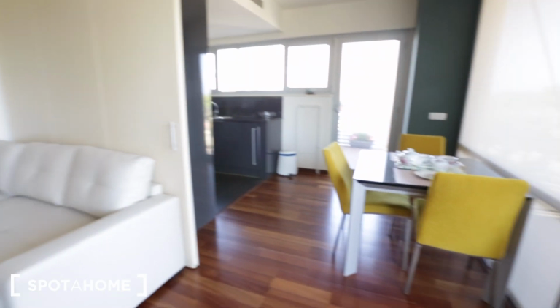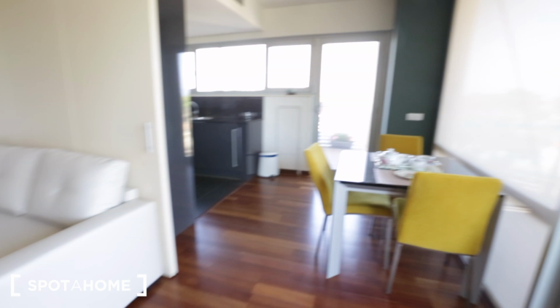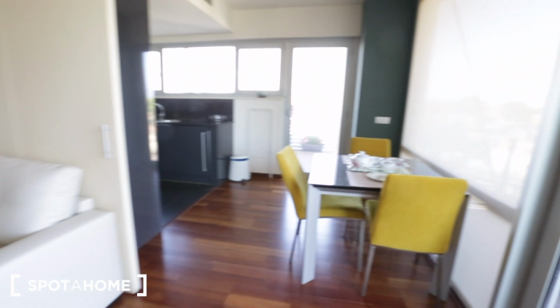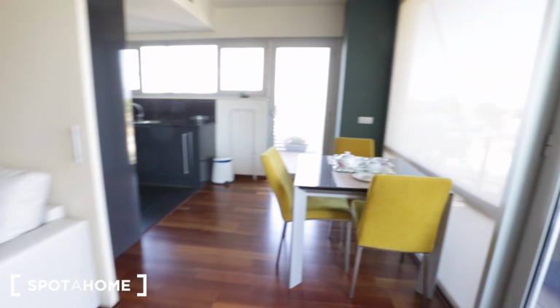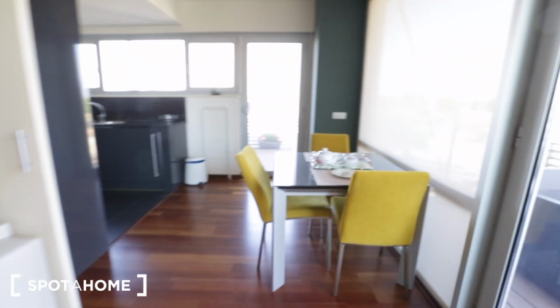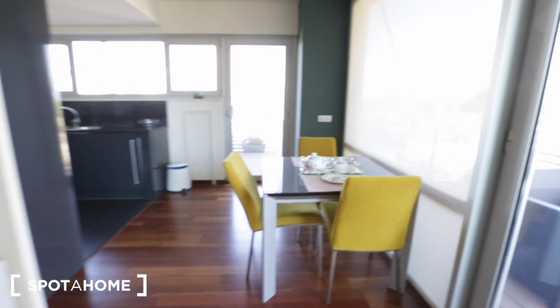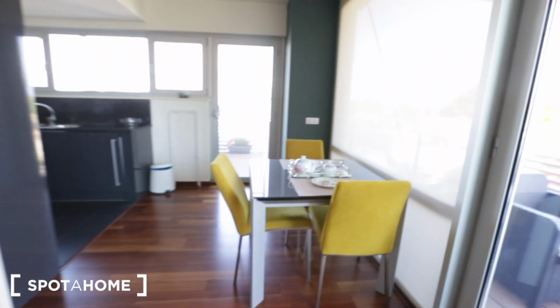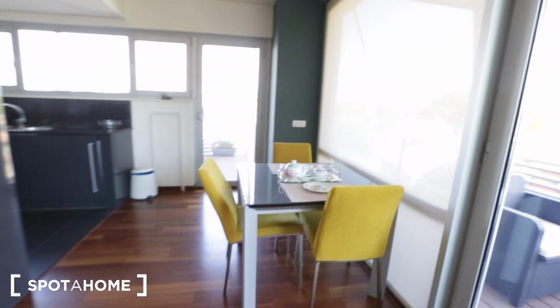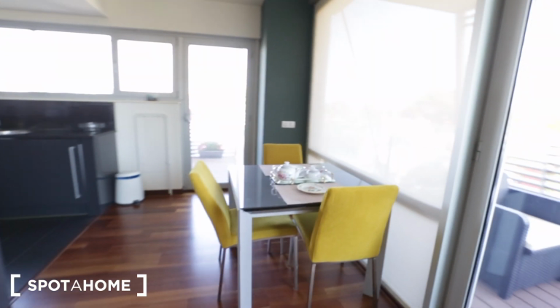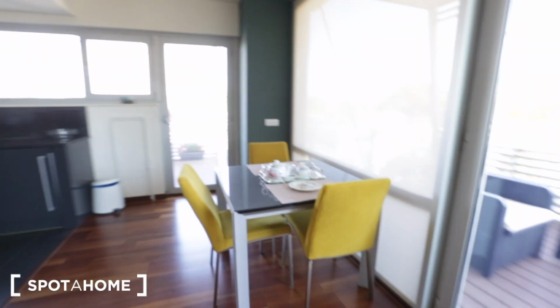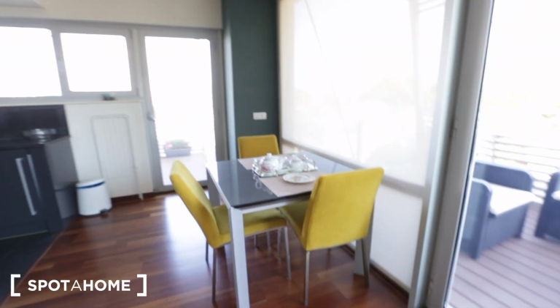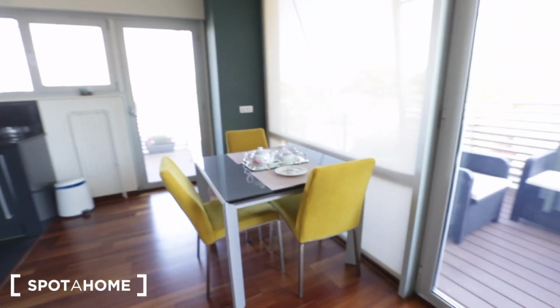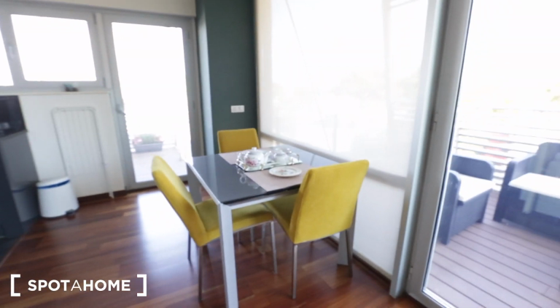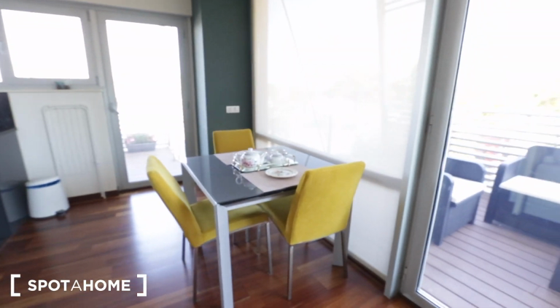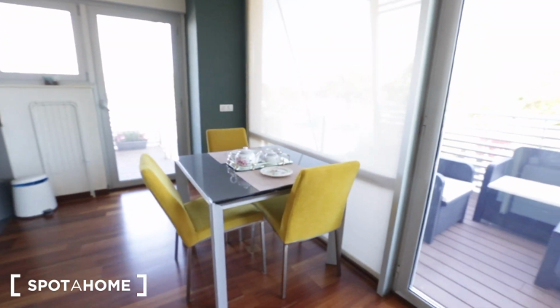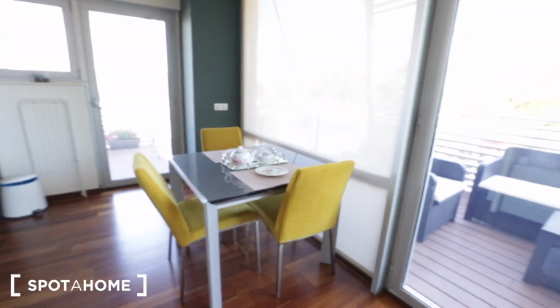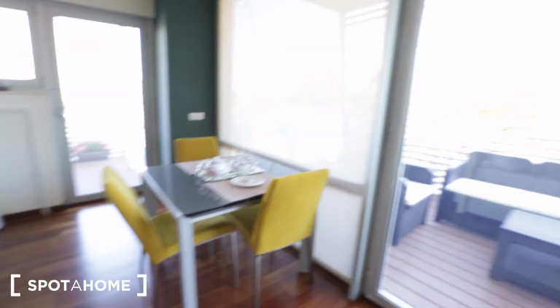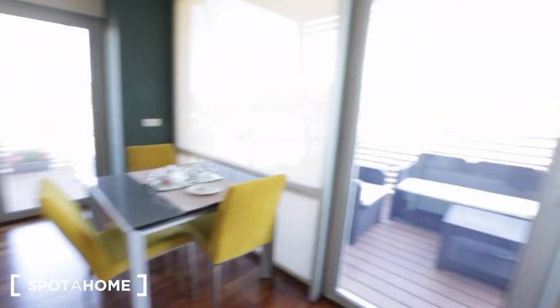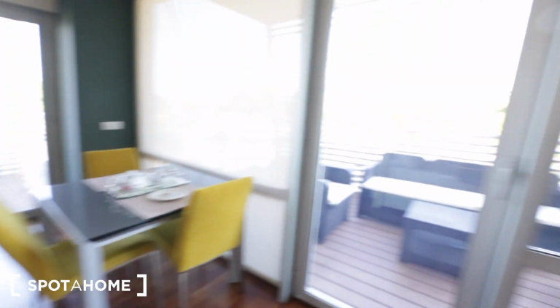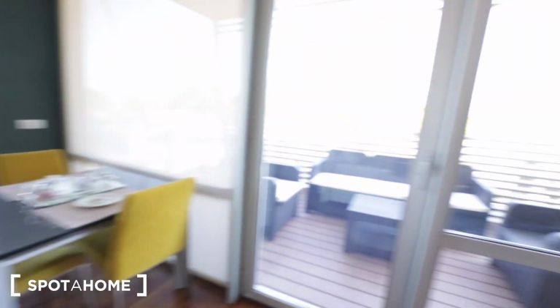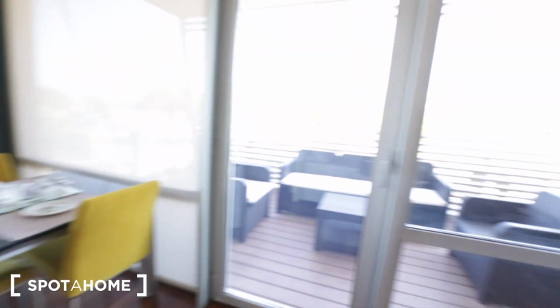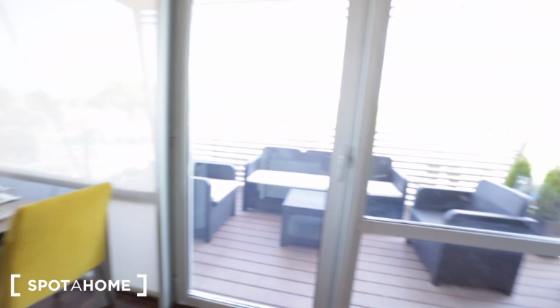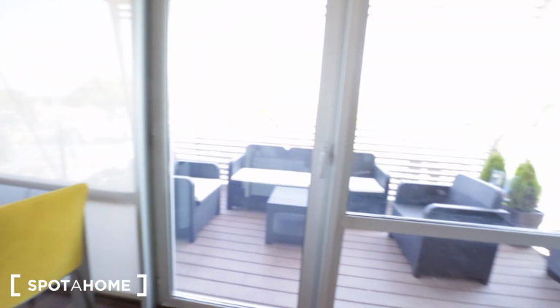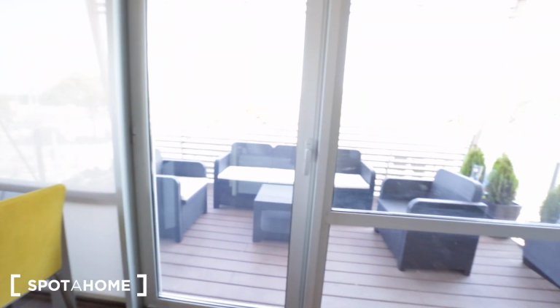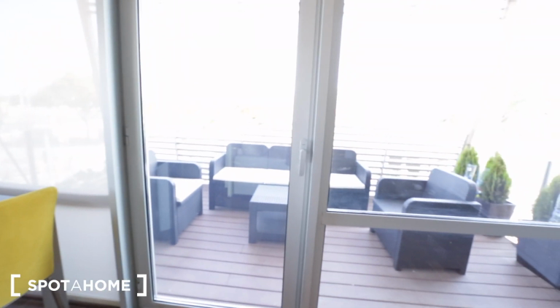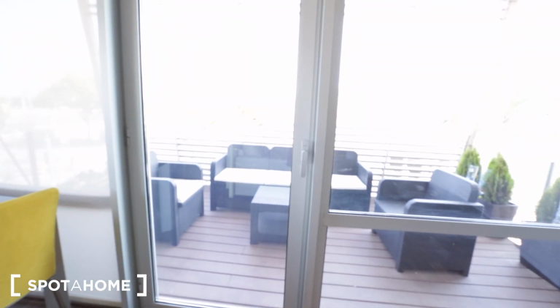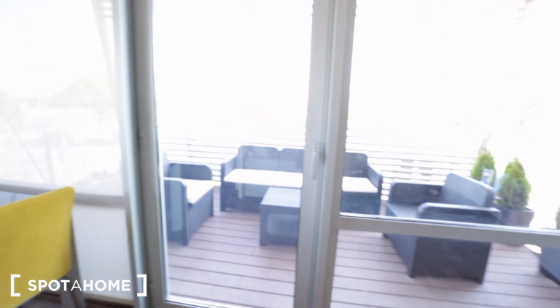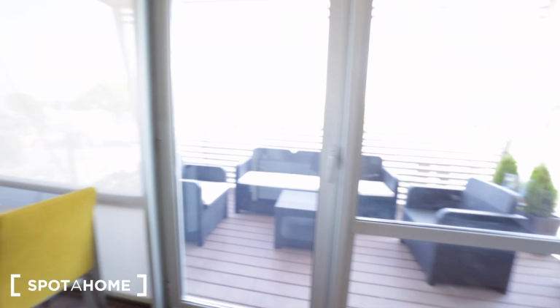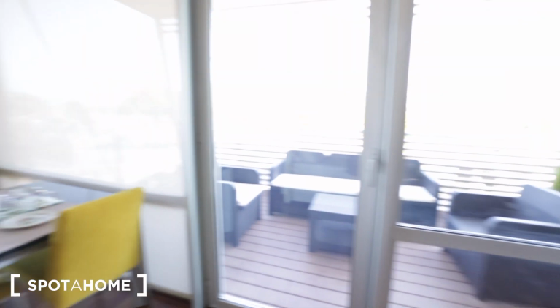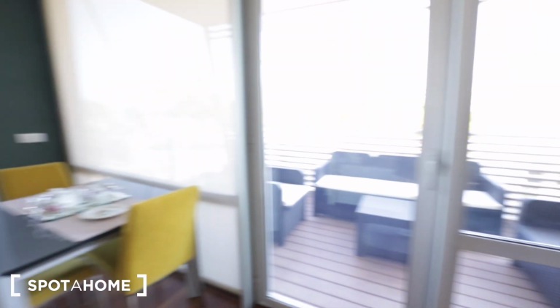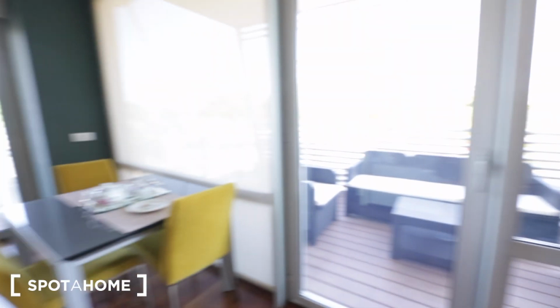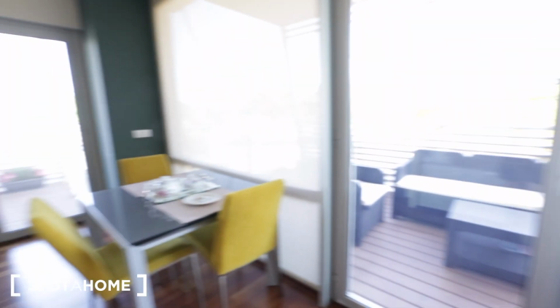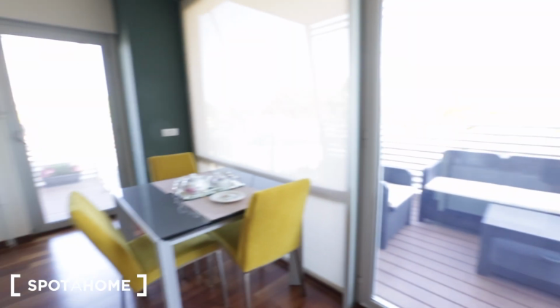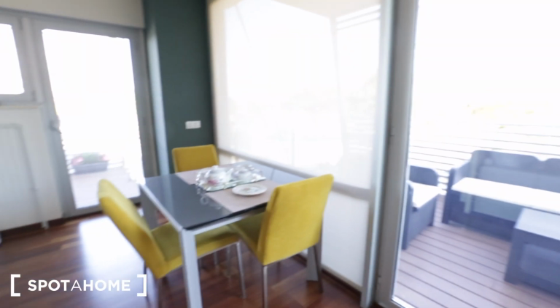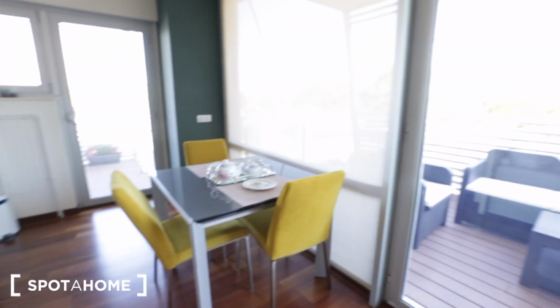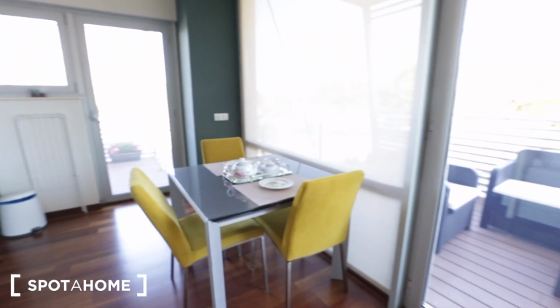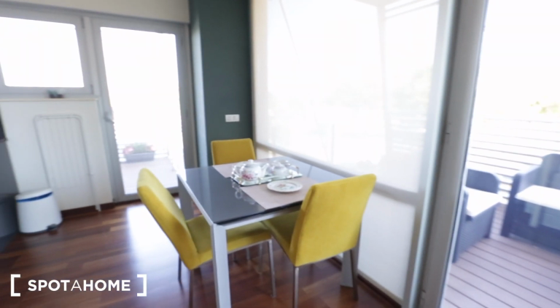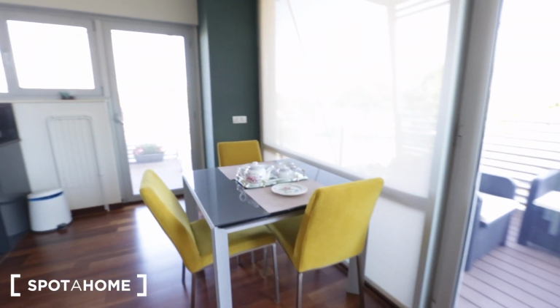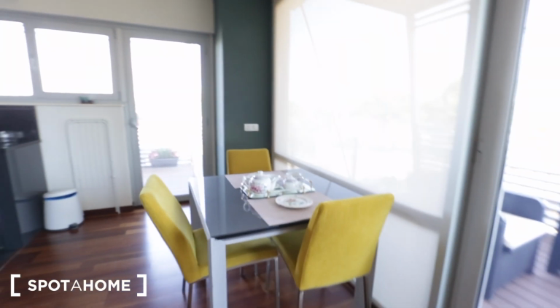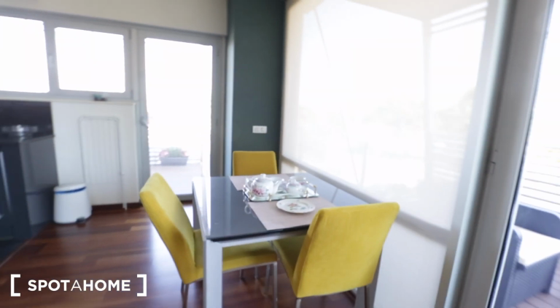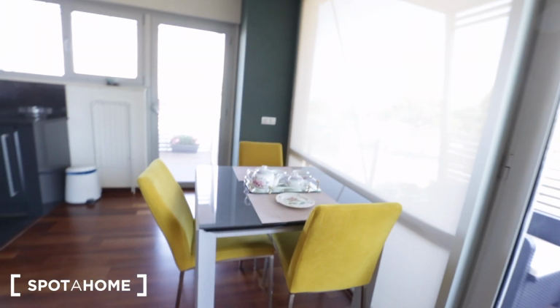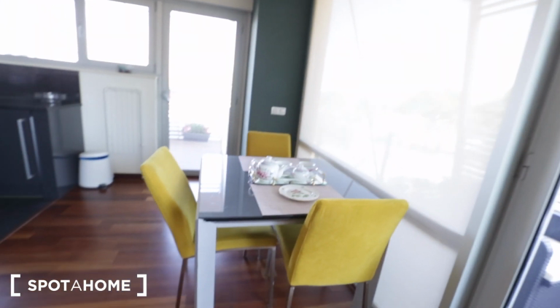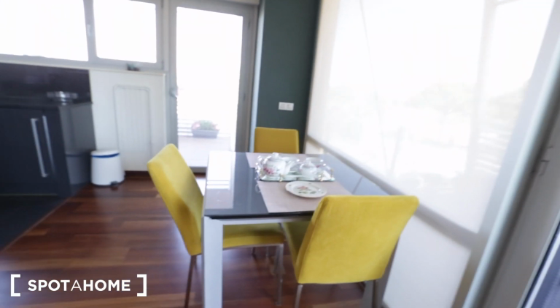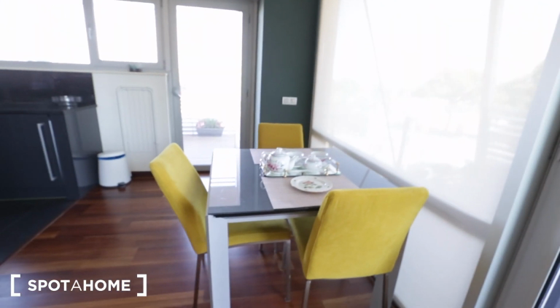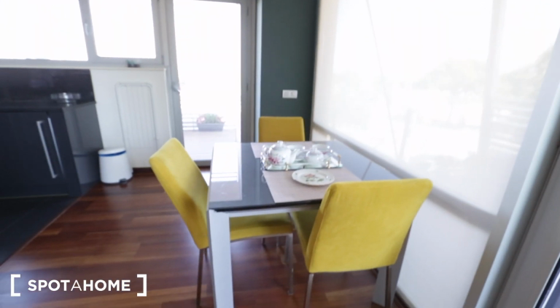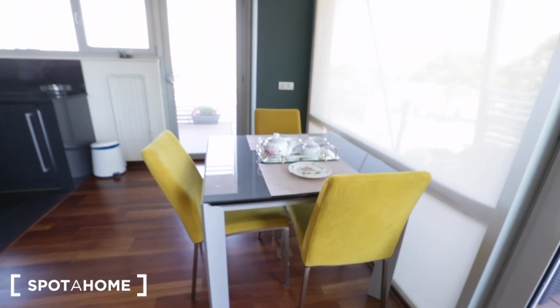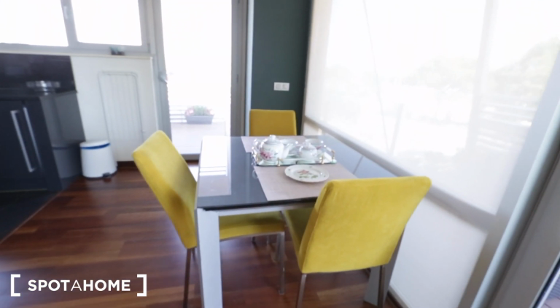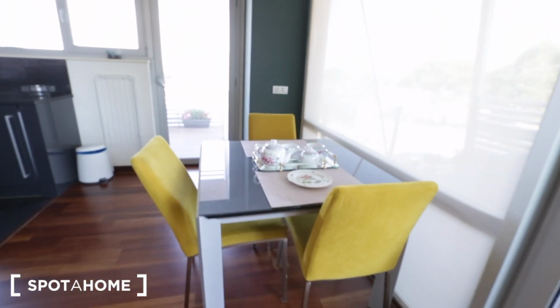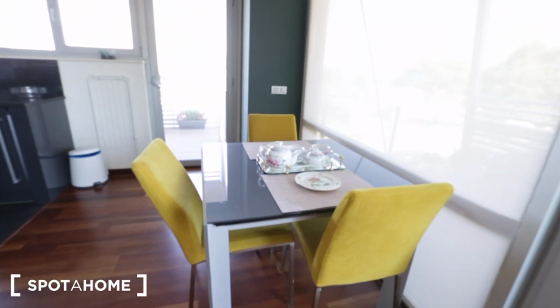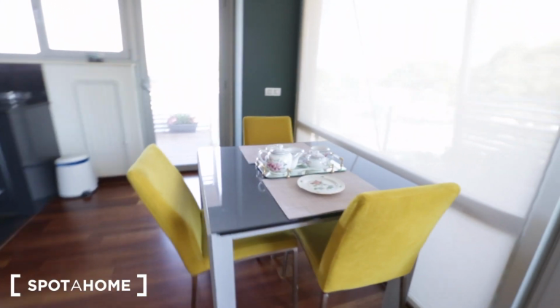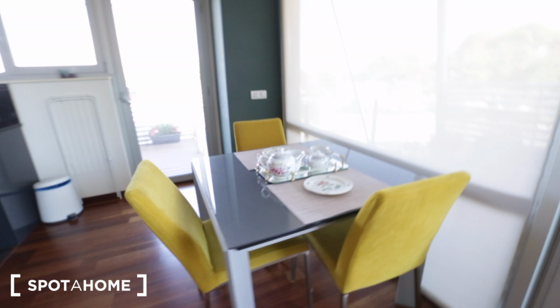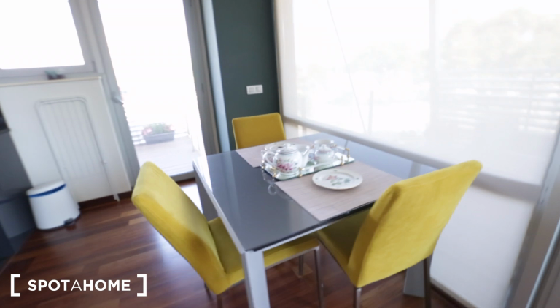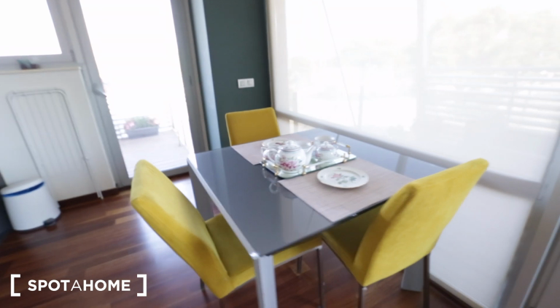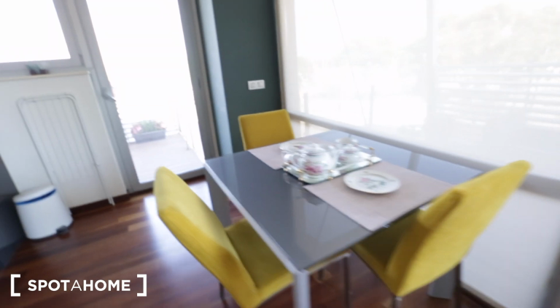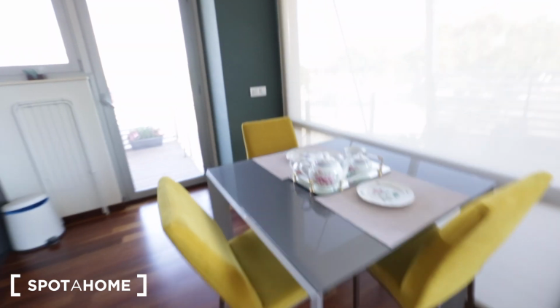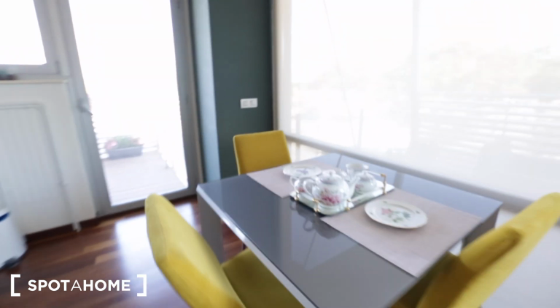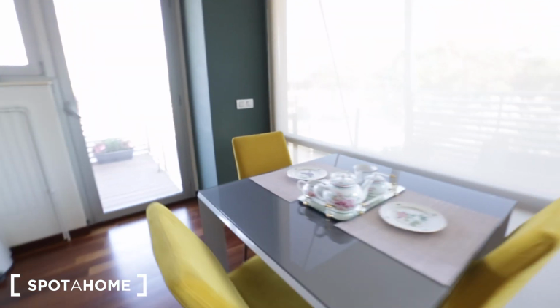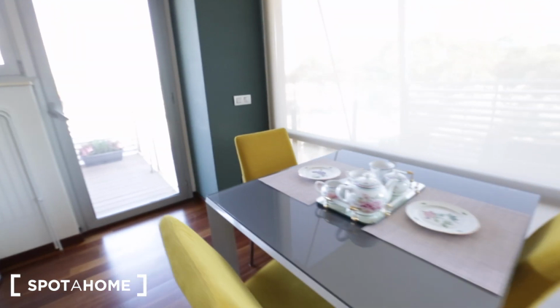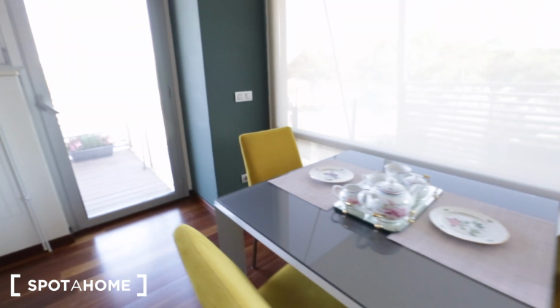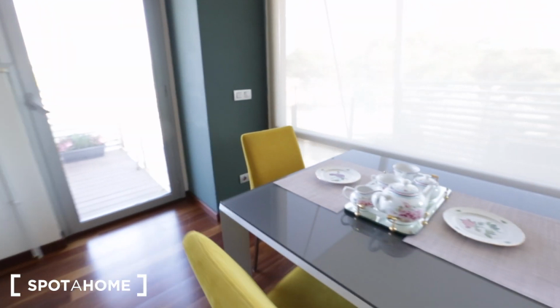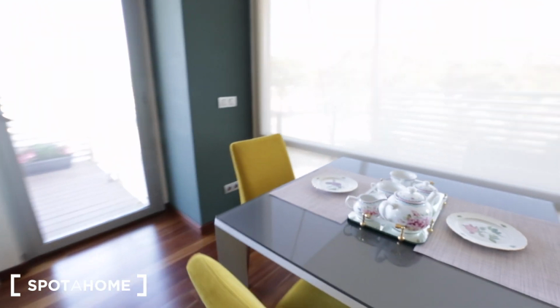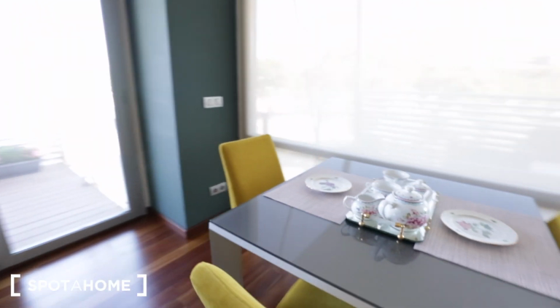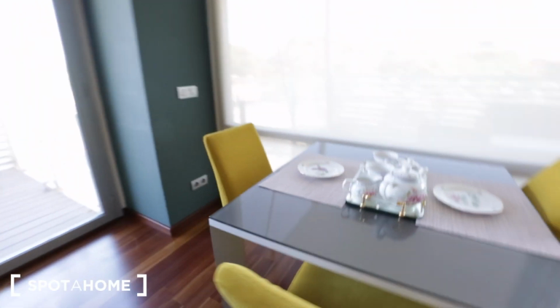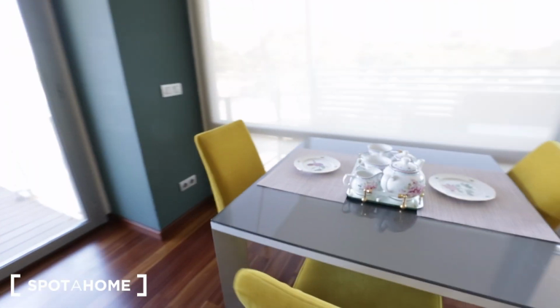Now we're going to take a look at the balconies last, but here is a dining space with a table and three chairs.